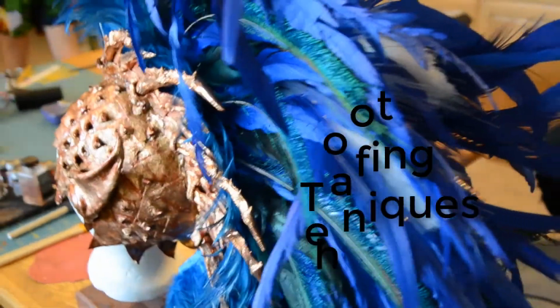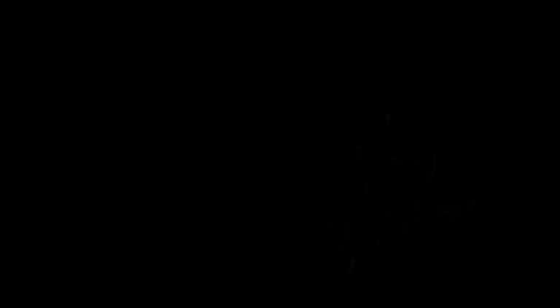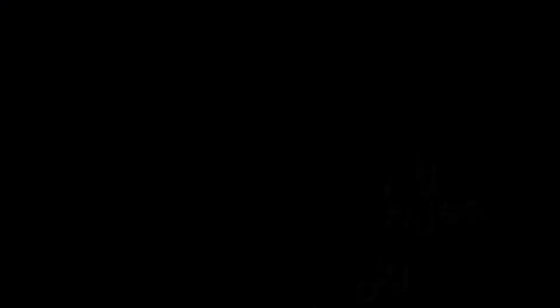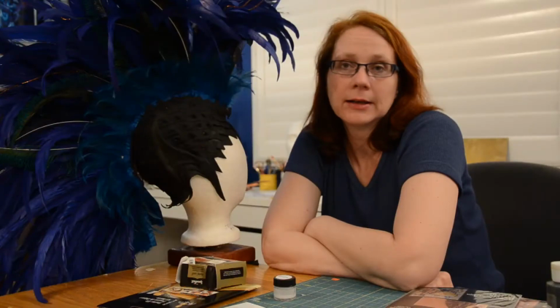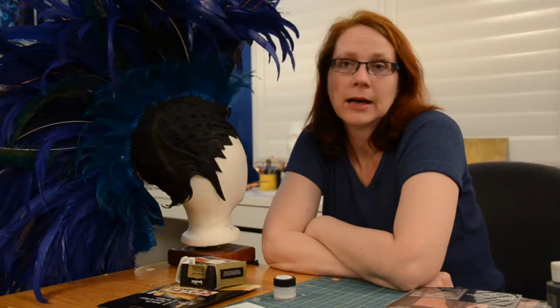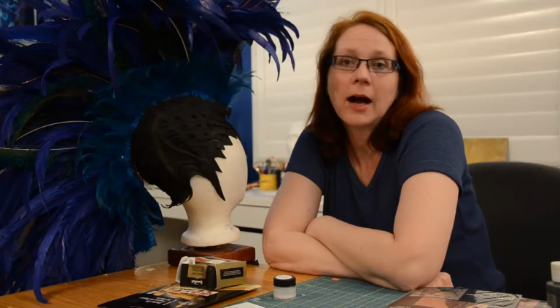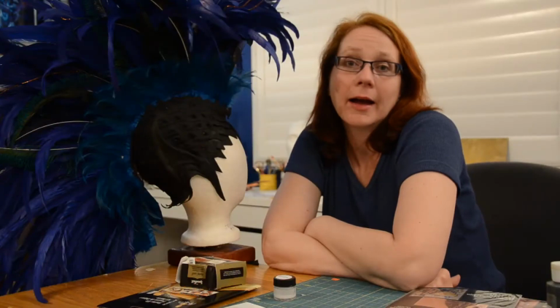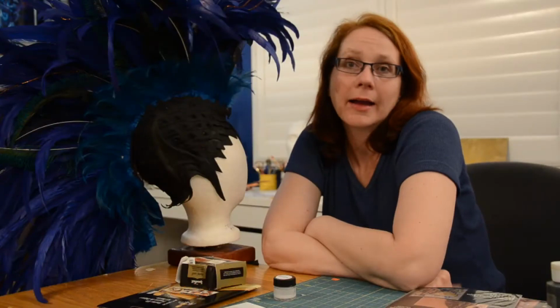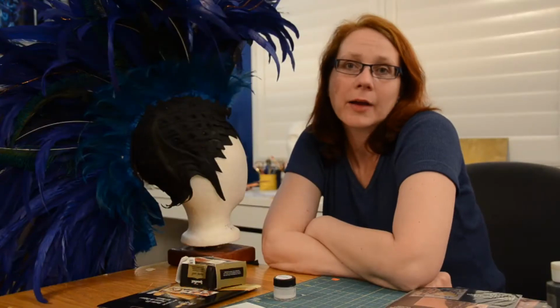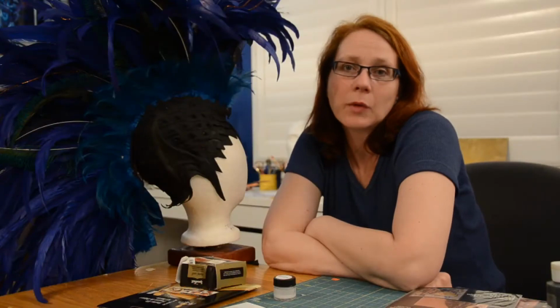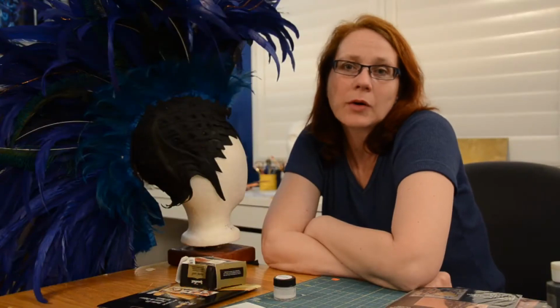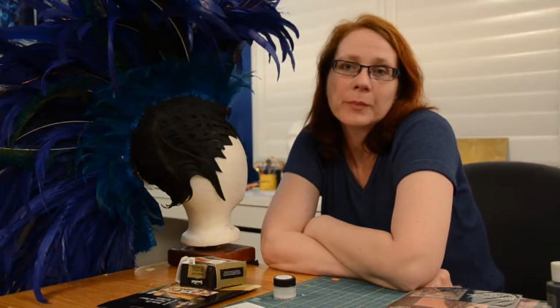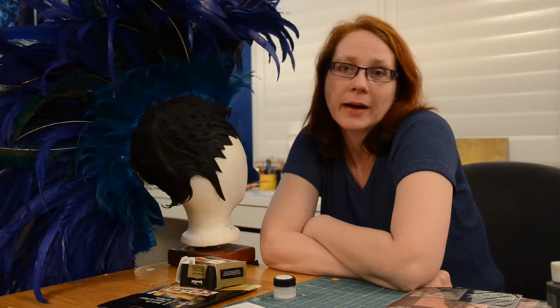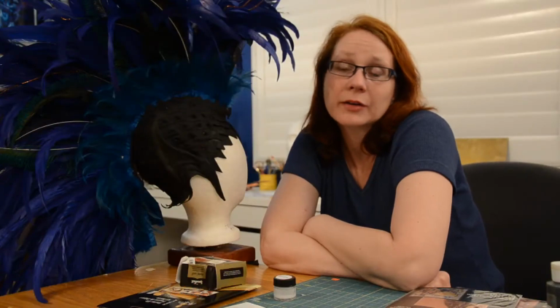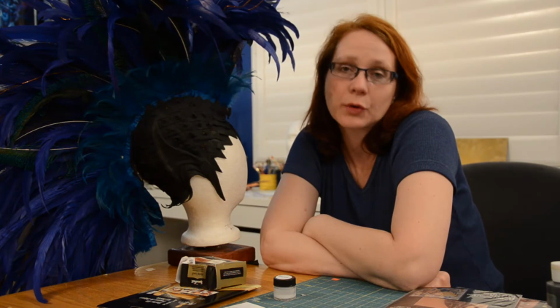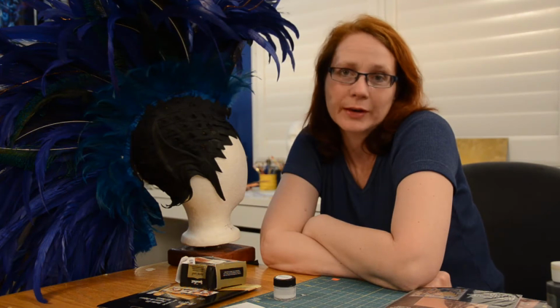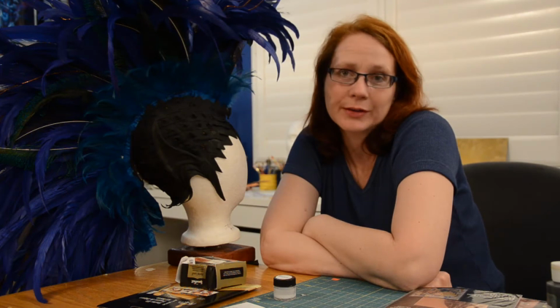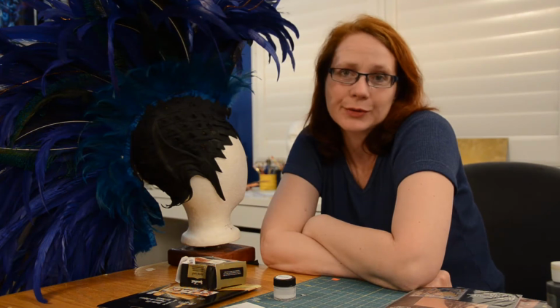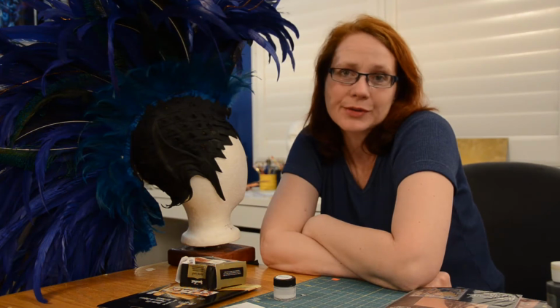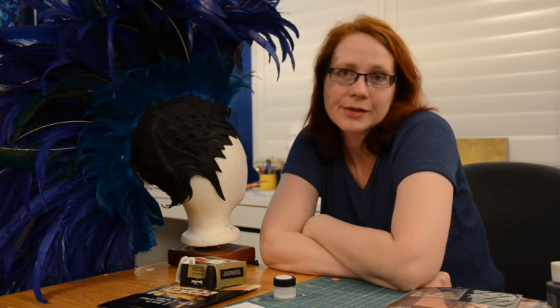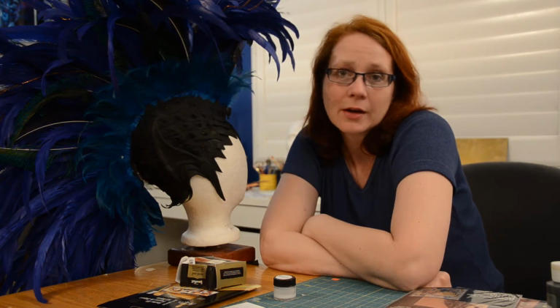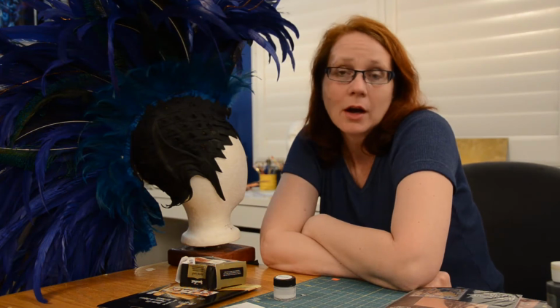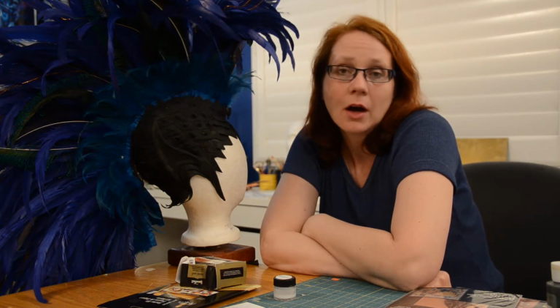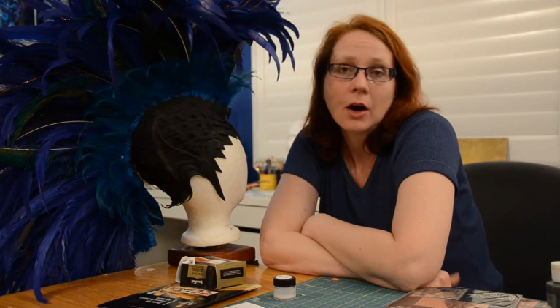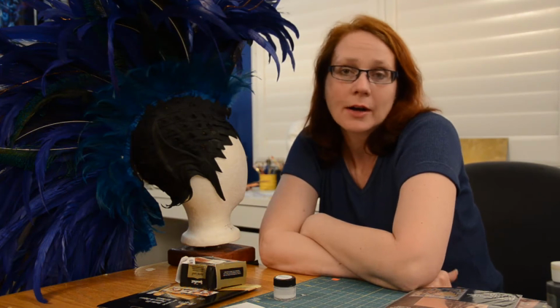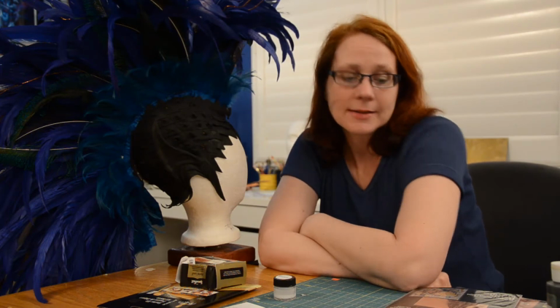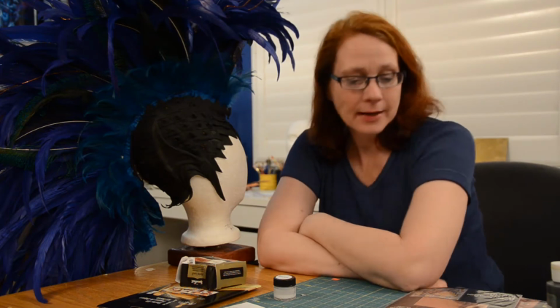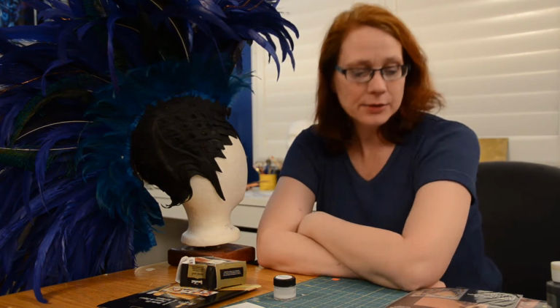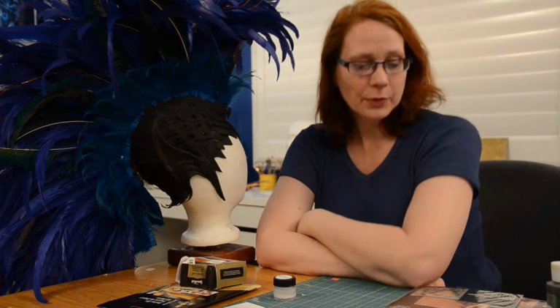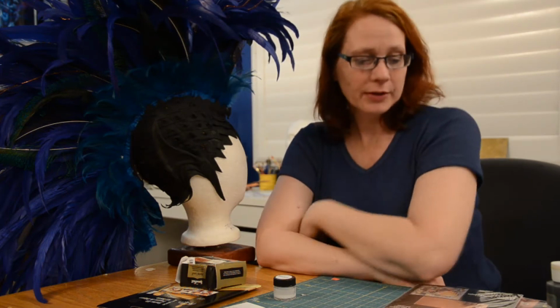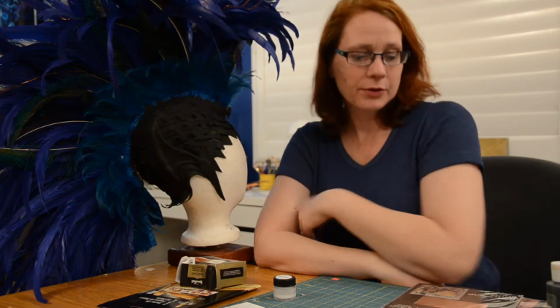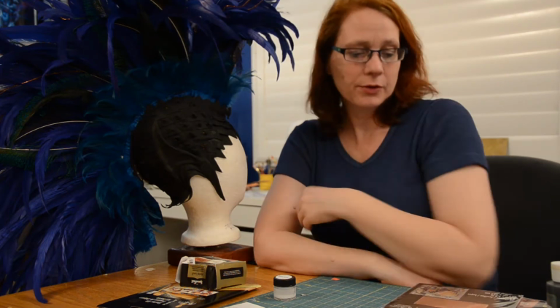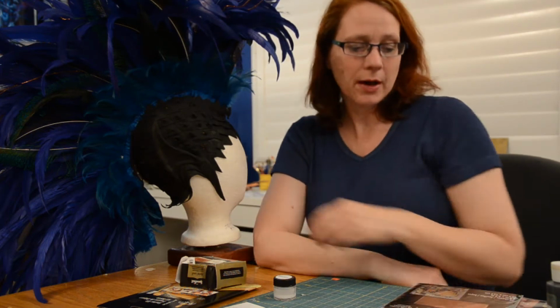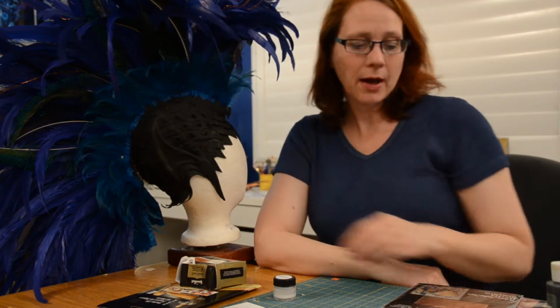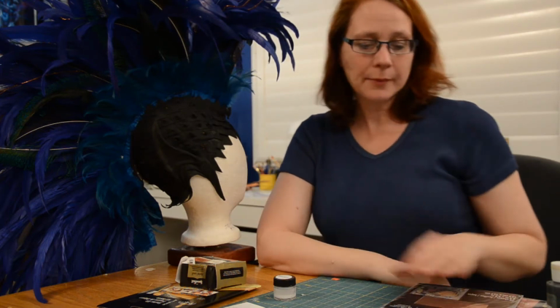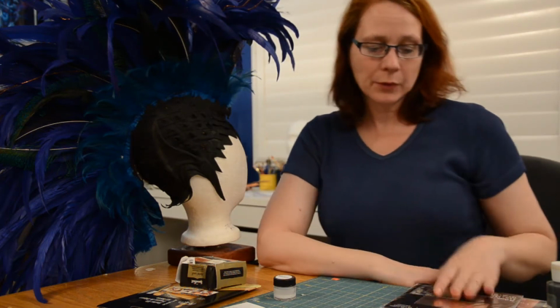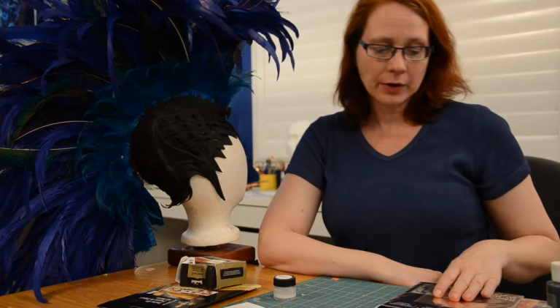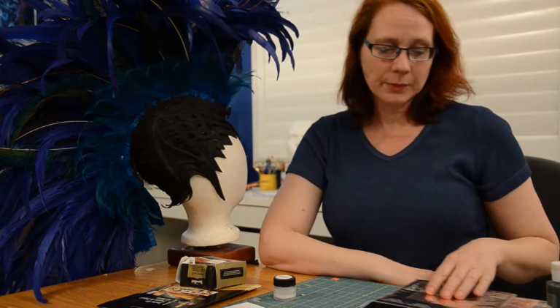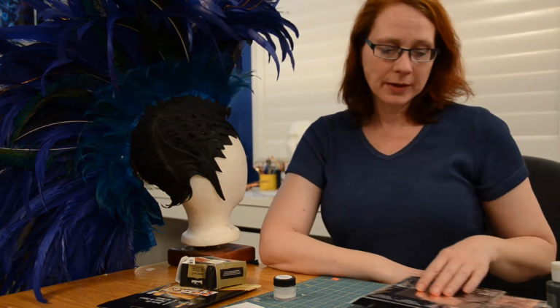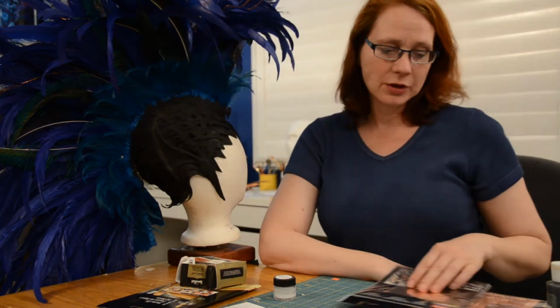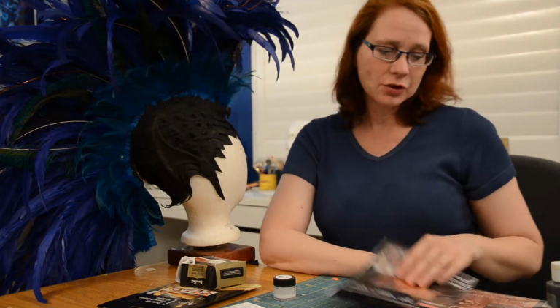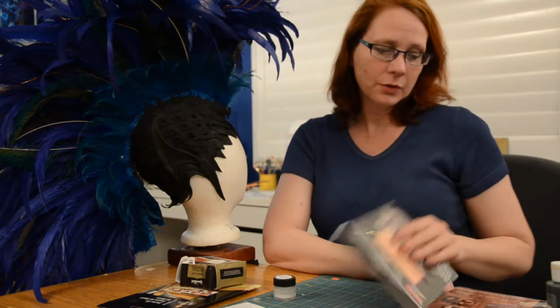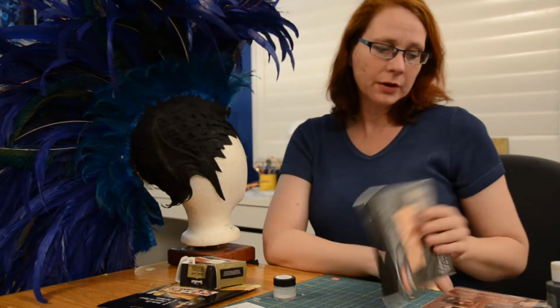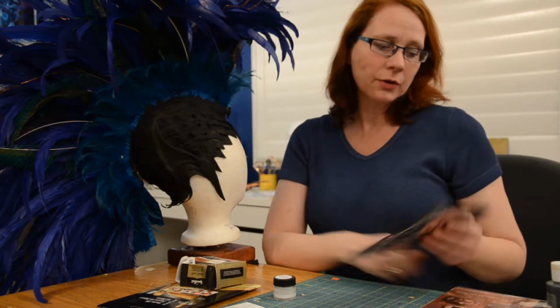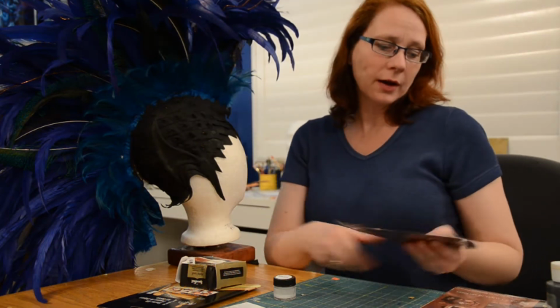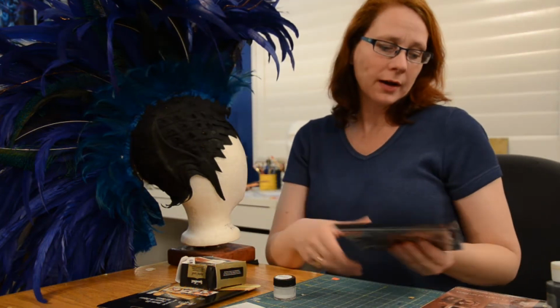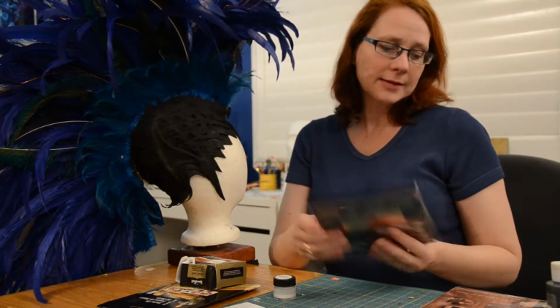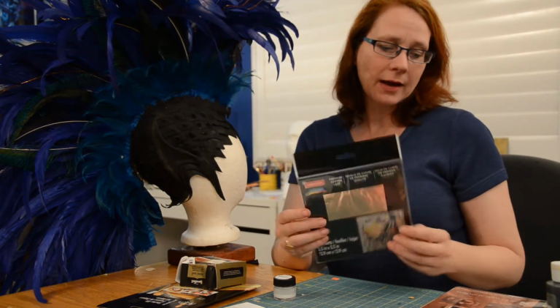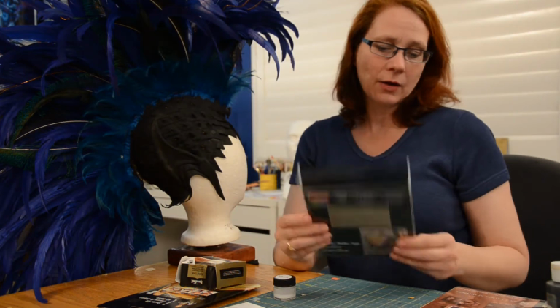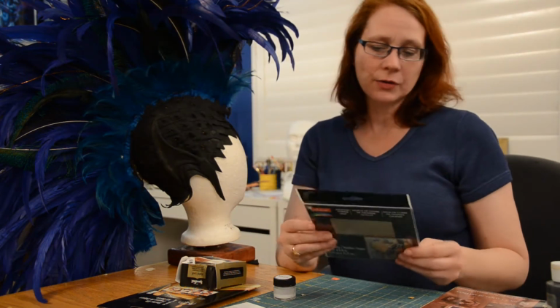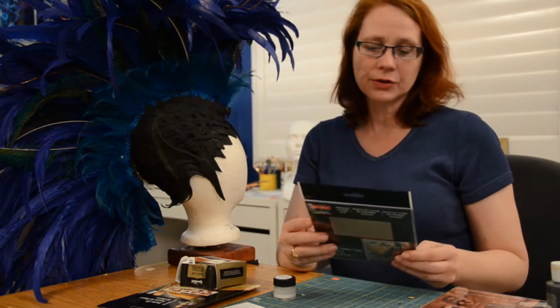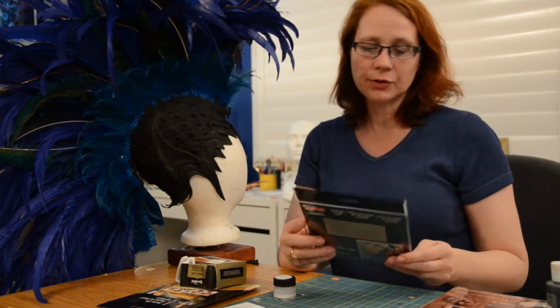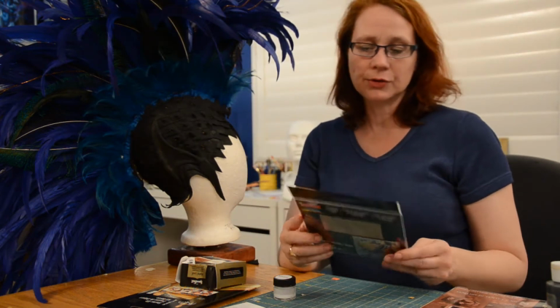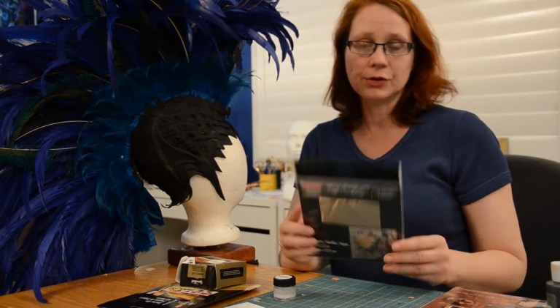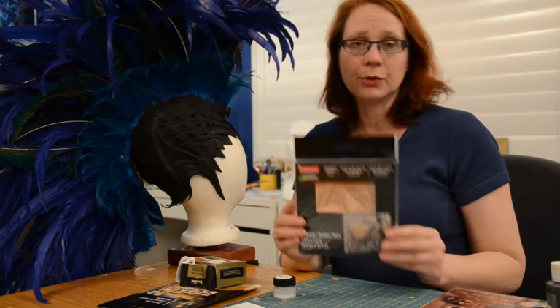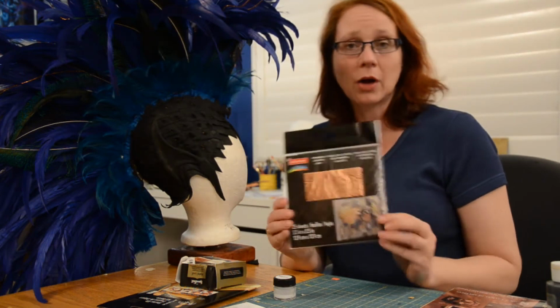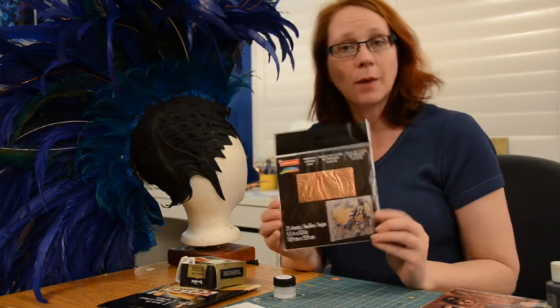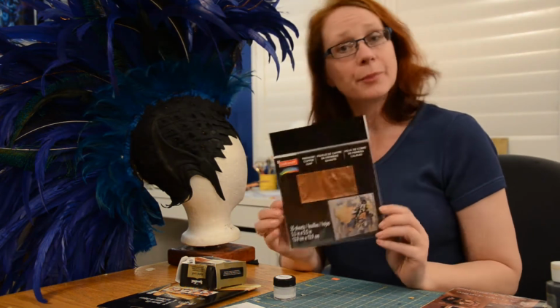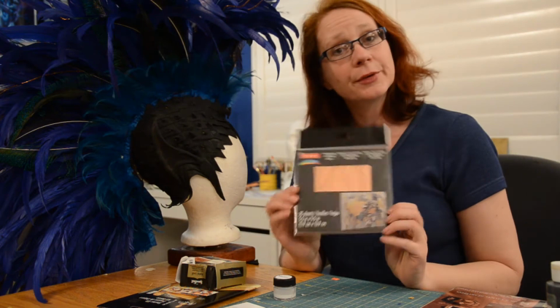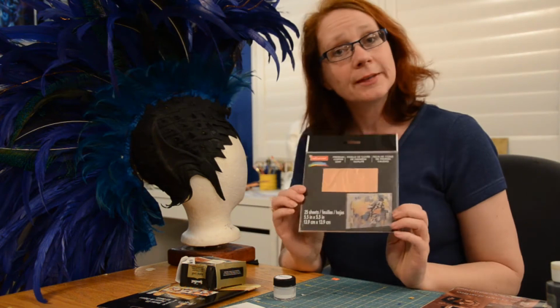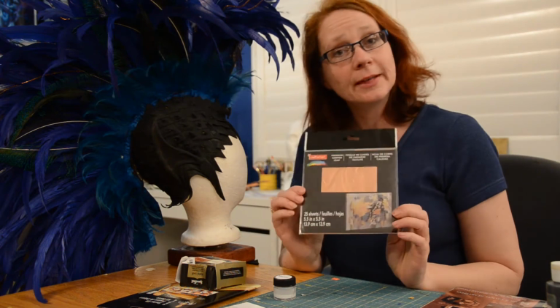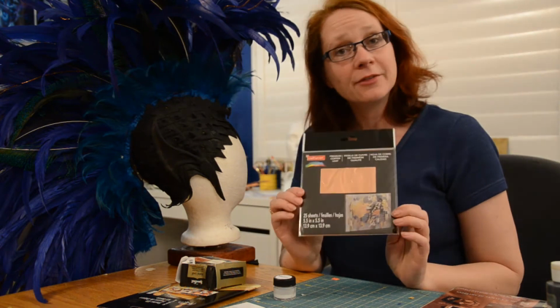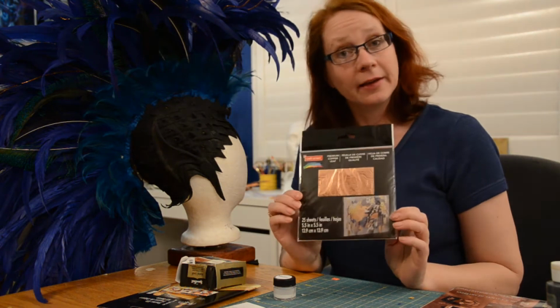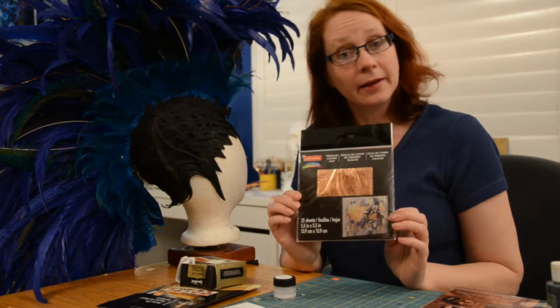Hi, and welcome back to Quick Toots. On today's Quick Toot, I'm going to be showing you guys how to do copper leafing.